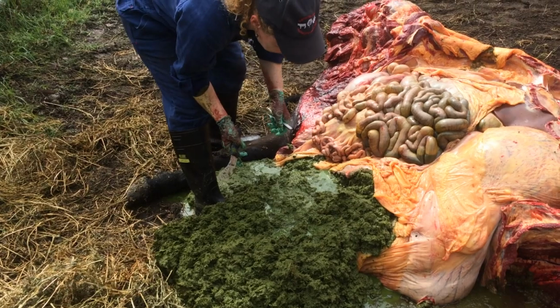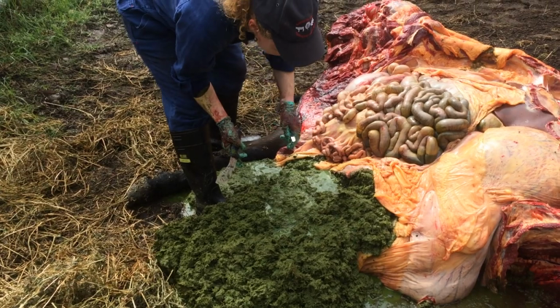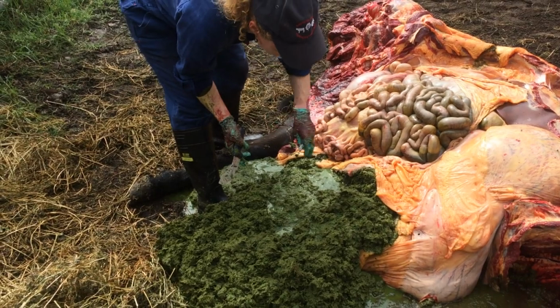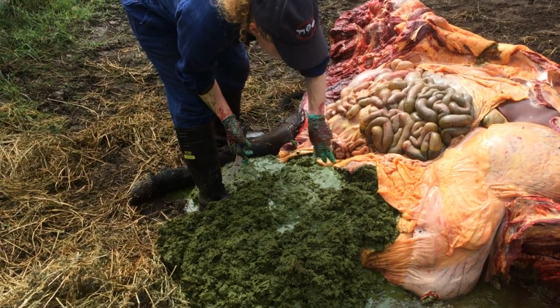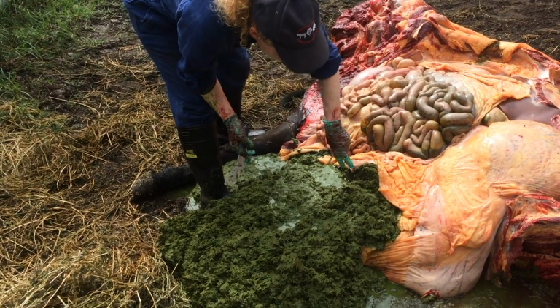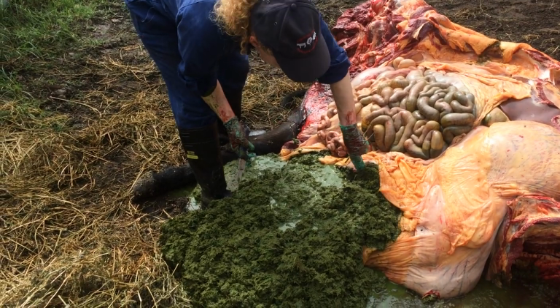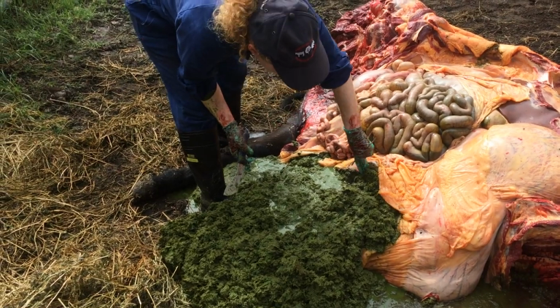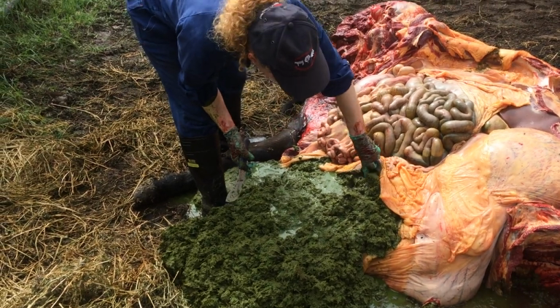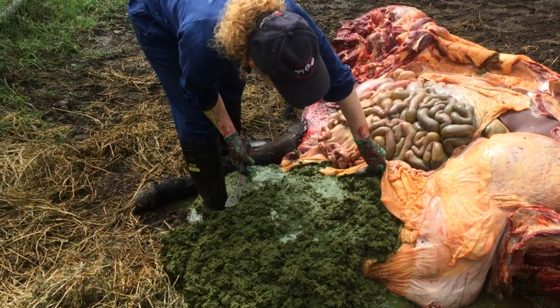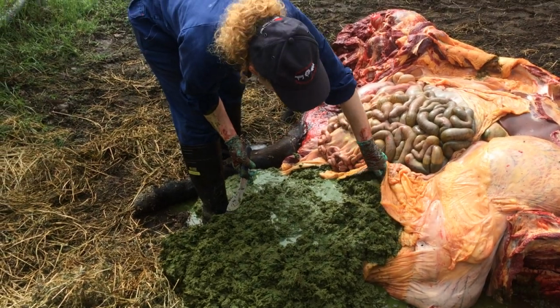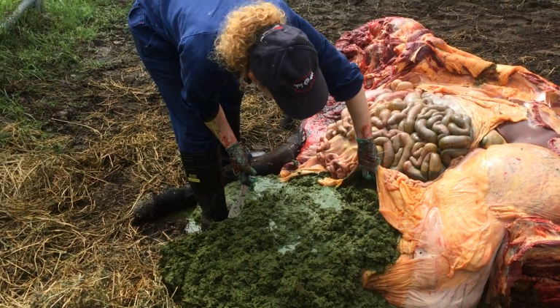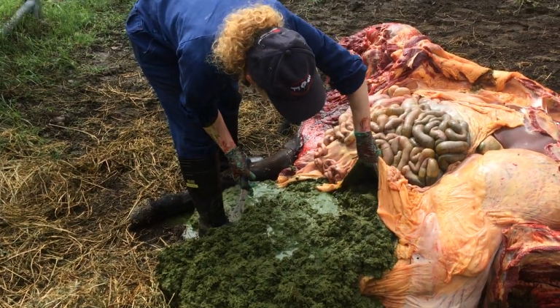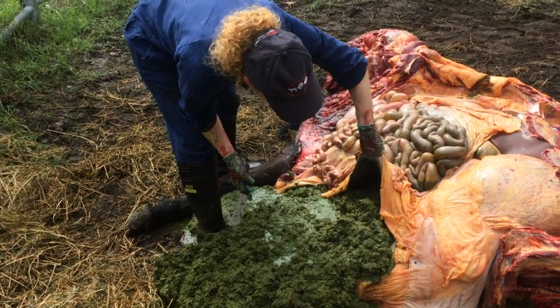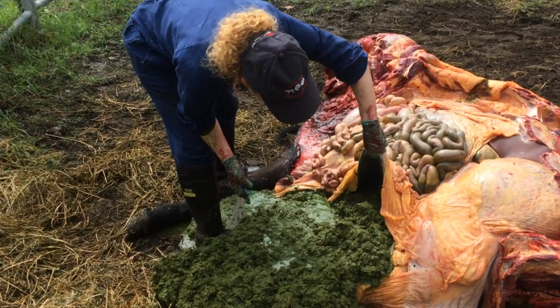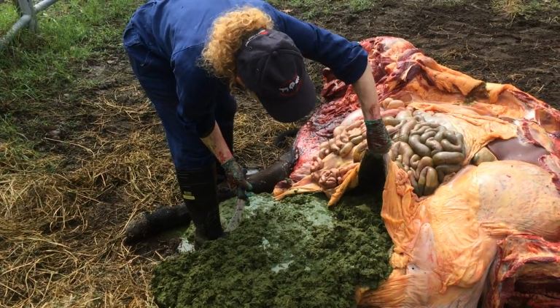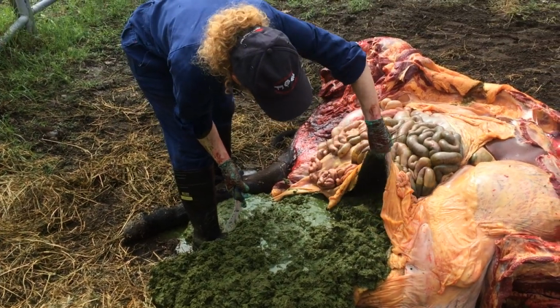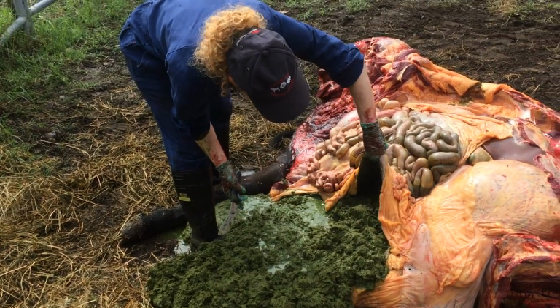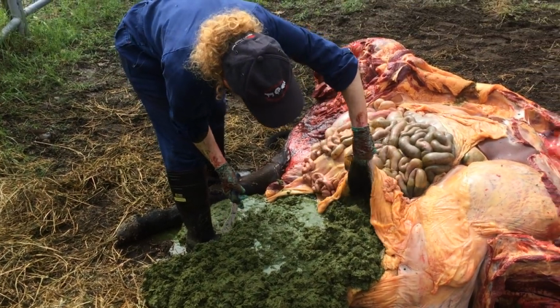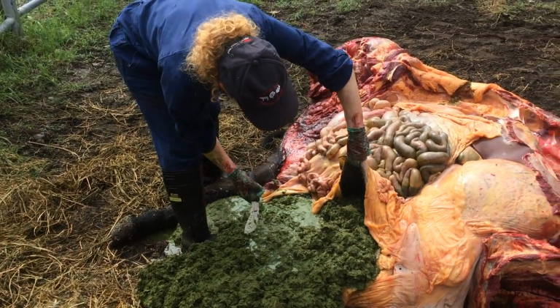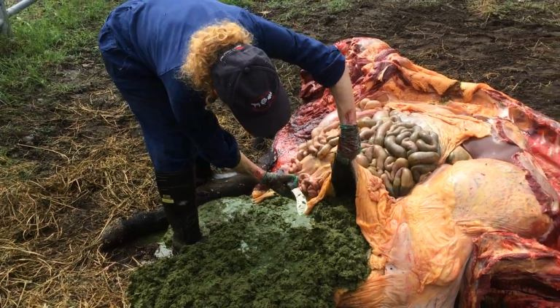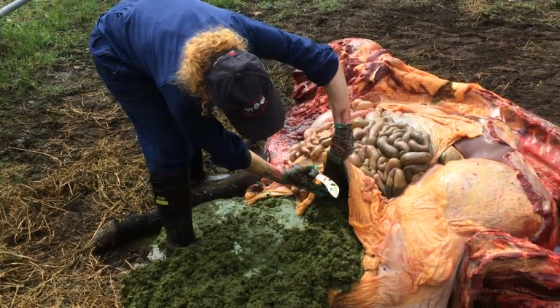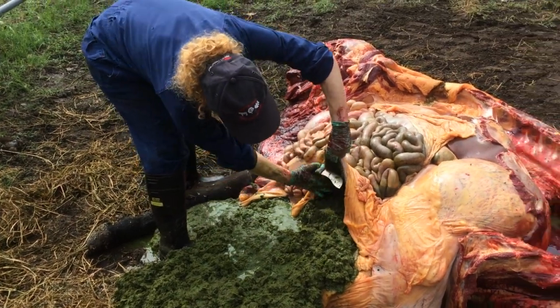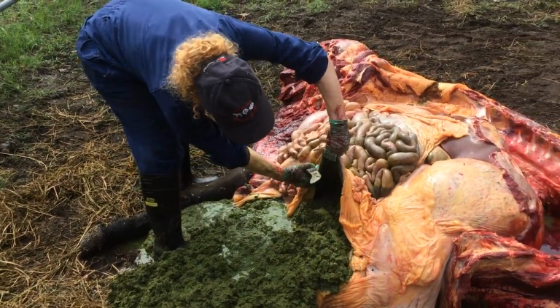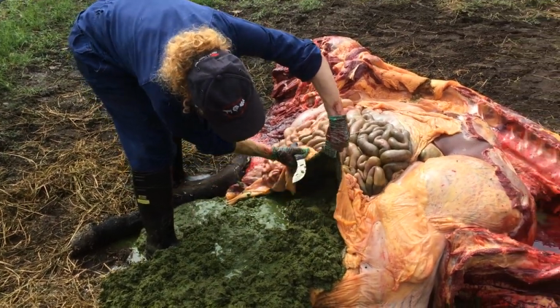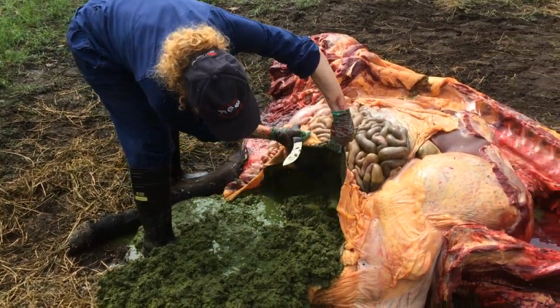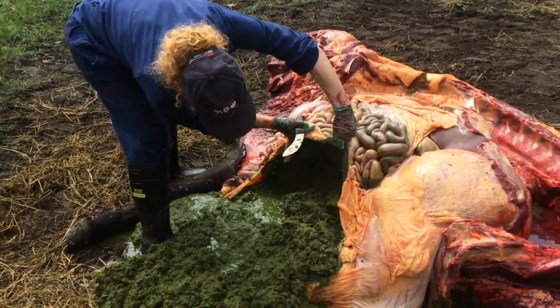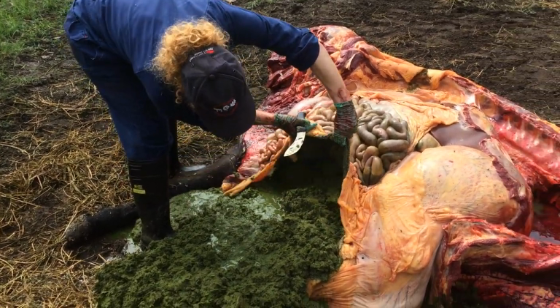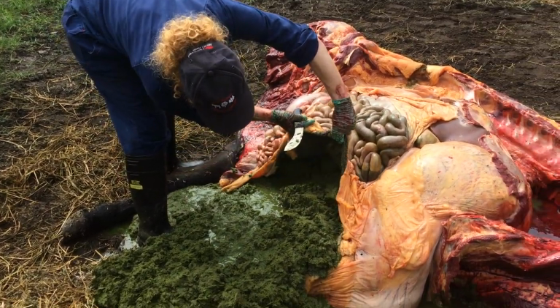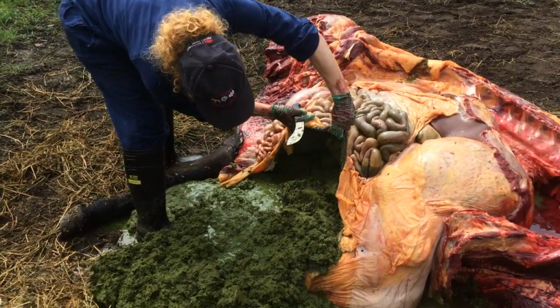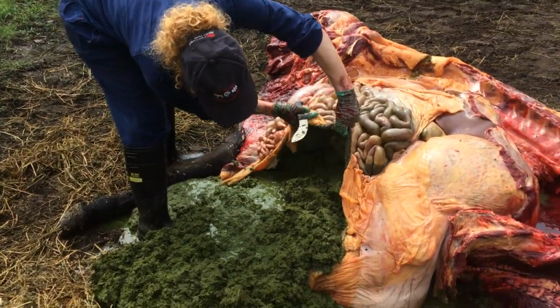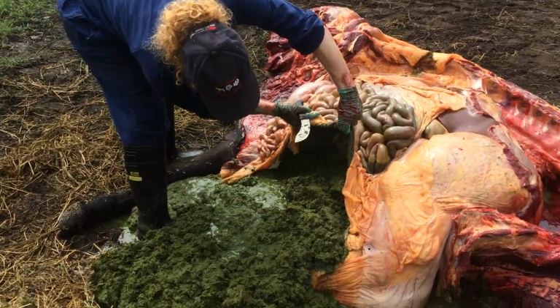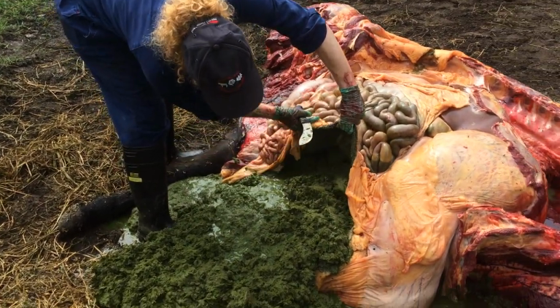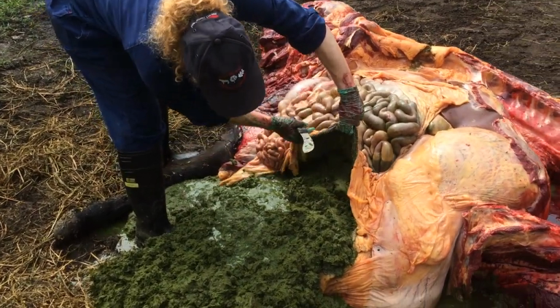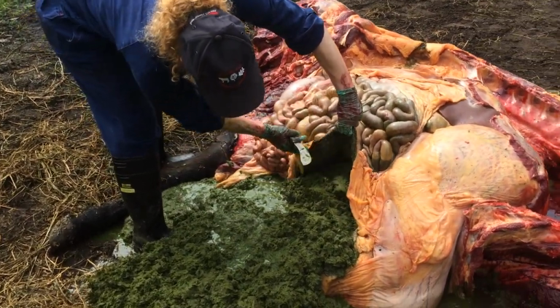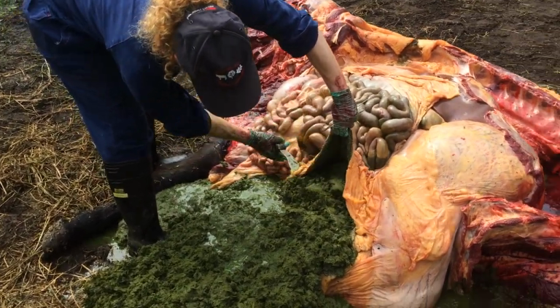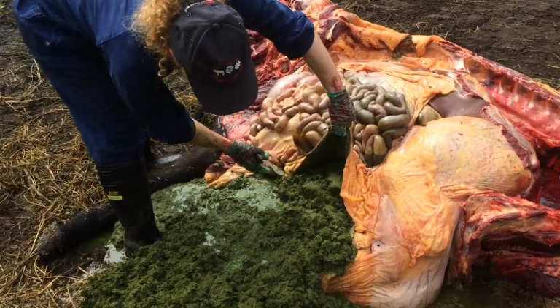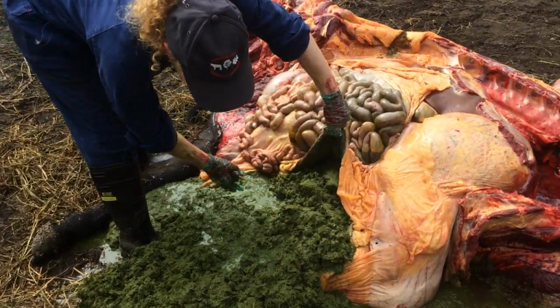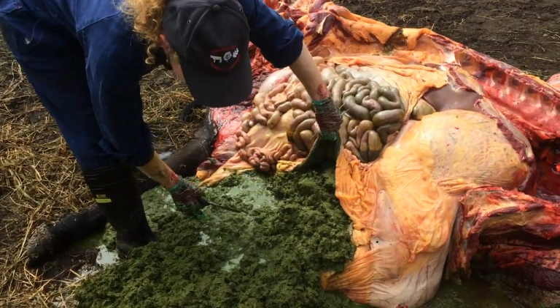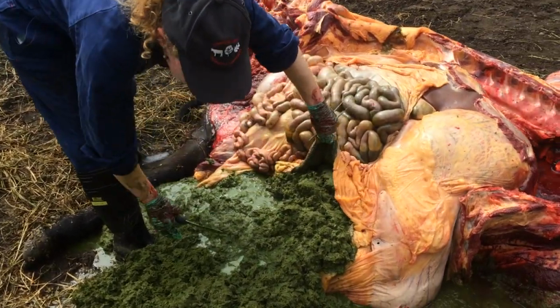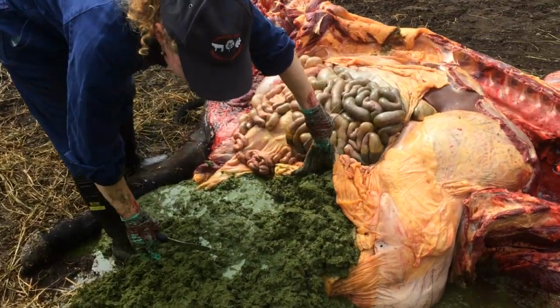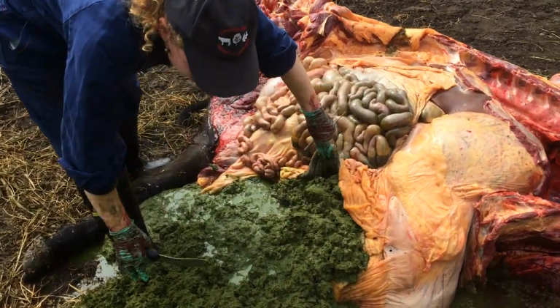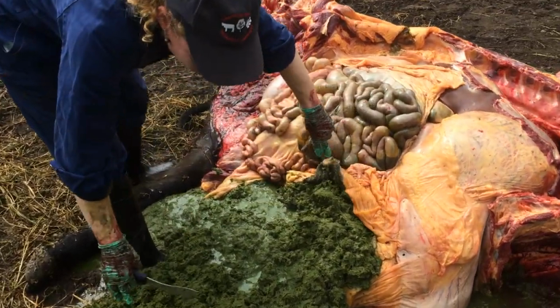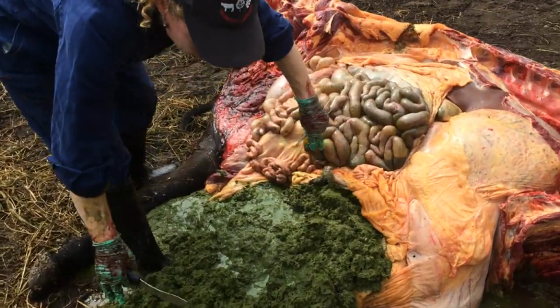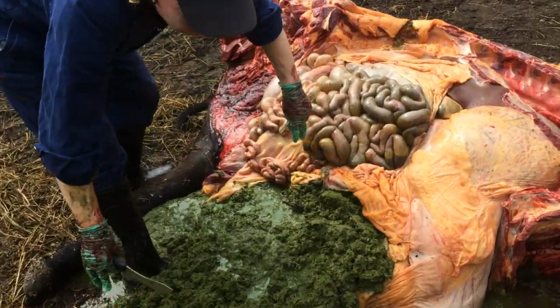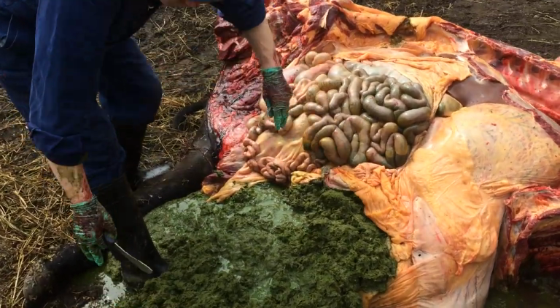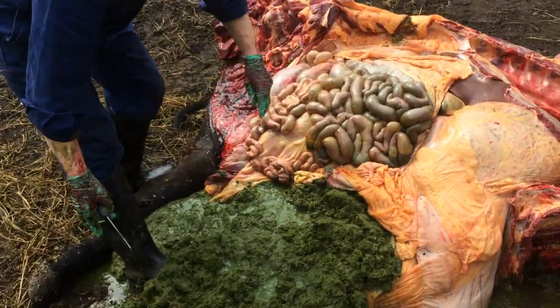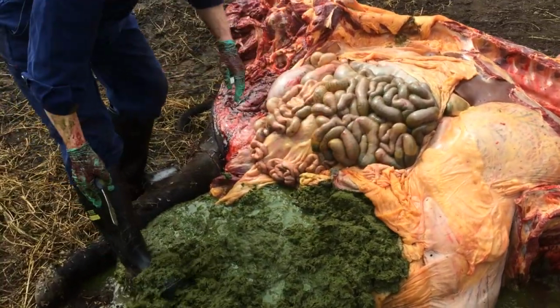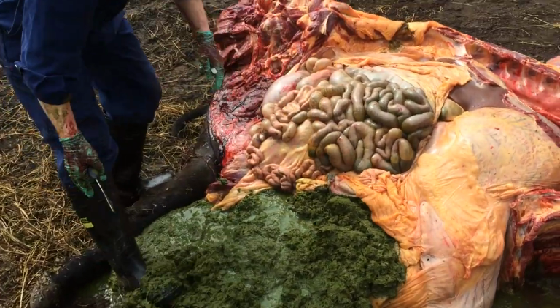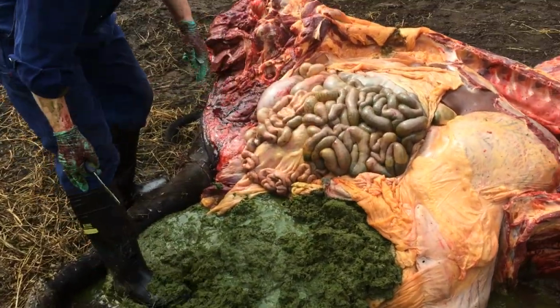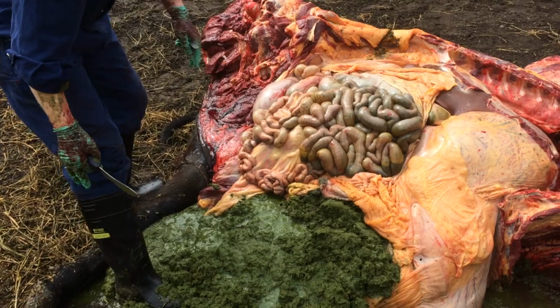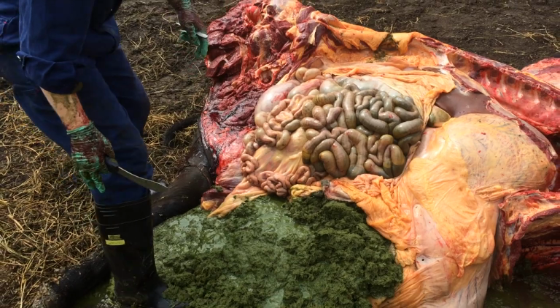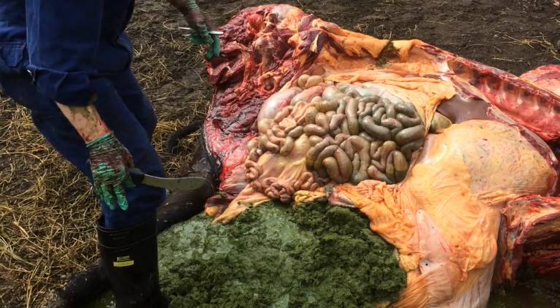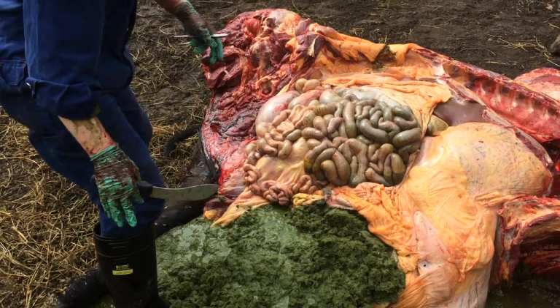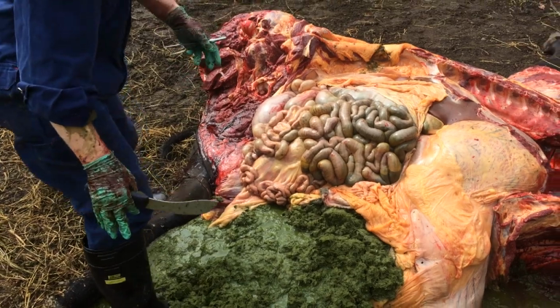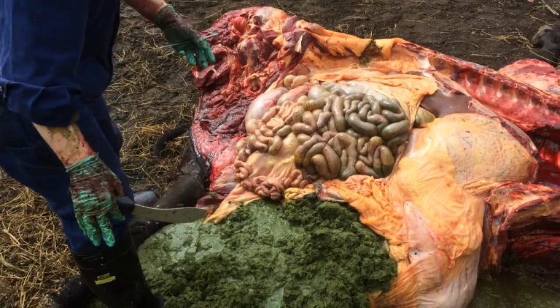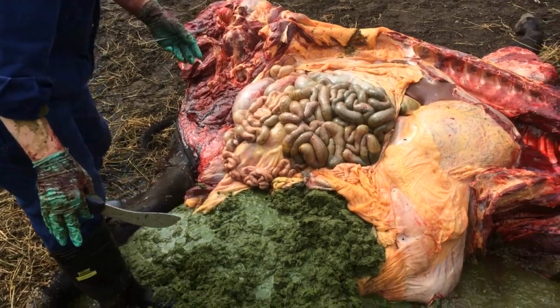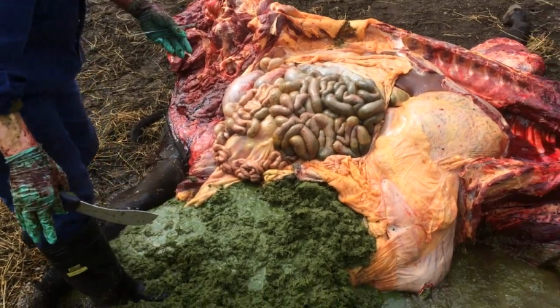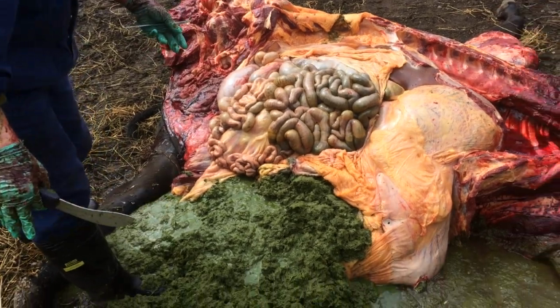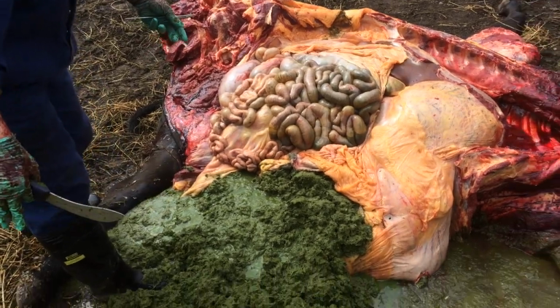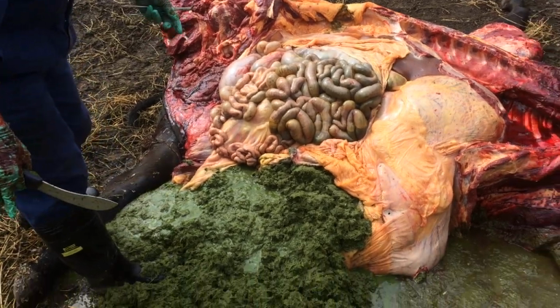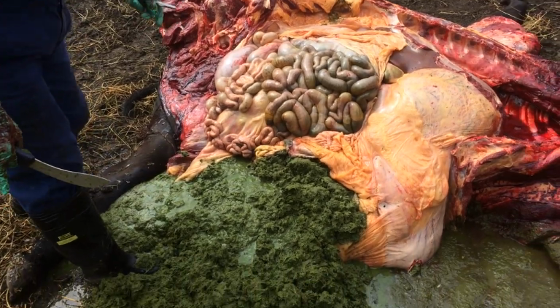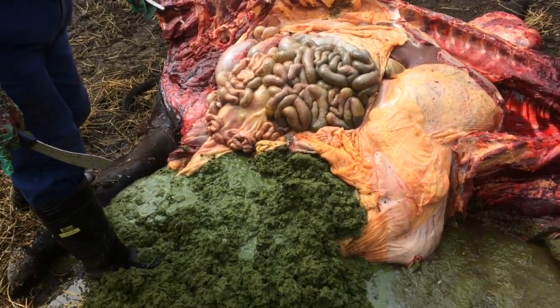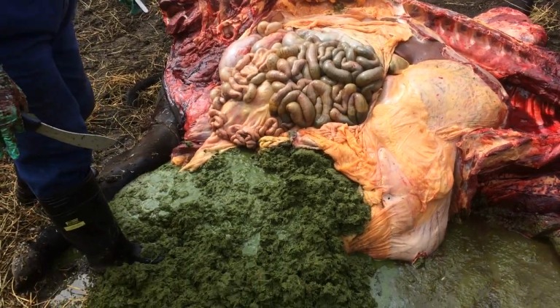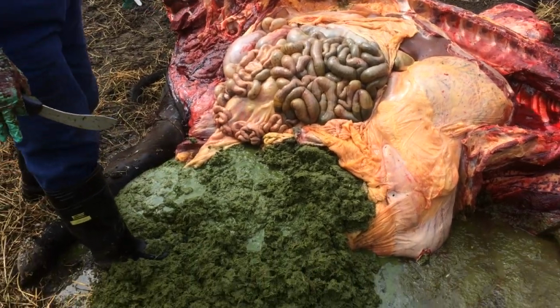You can see there's quite a lot of gut contents, and they are very fluid — a lot greater than normal.